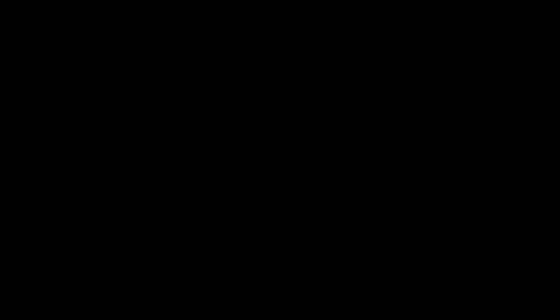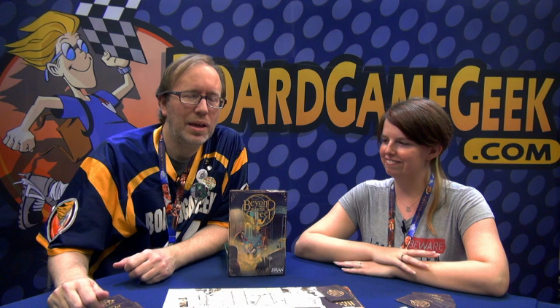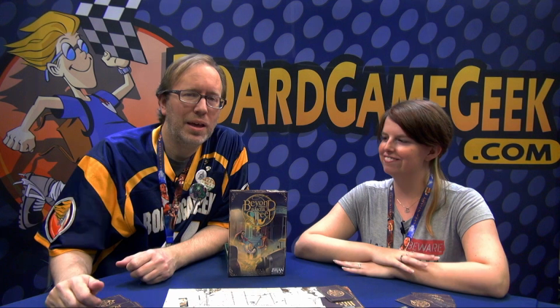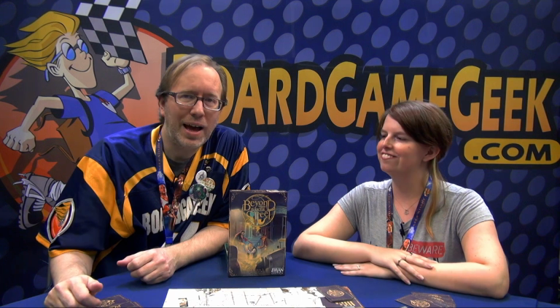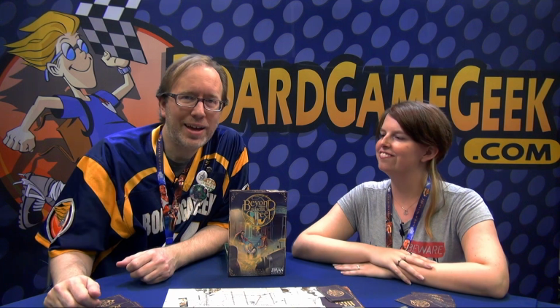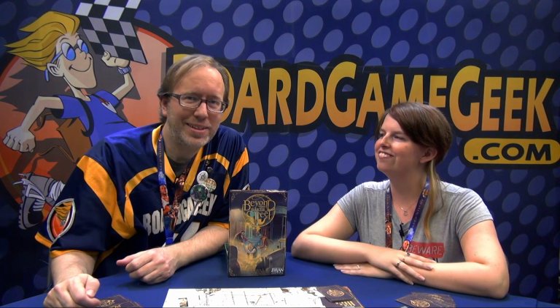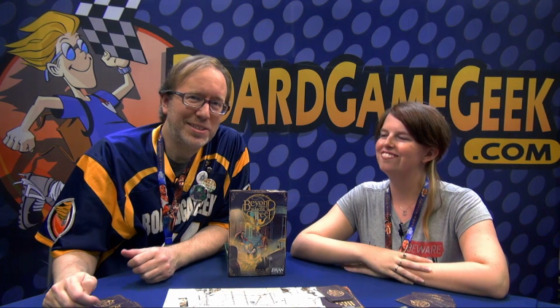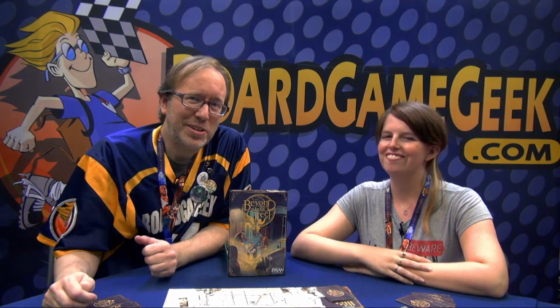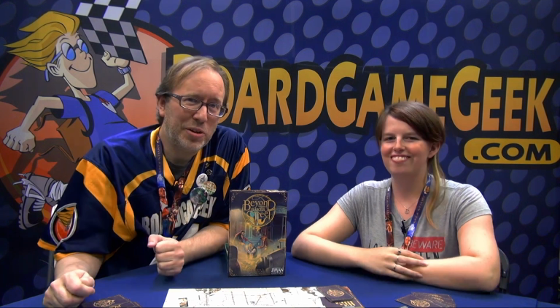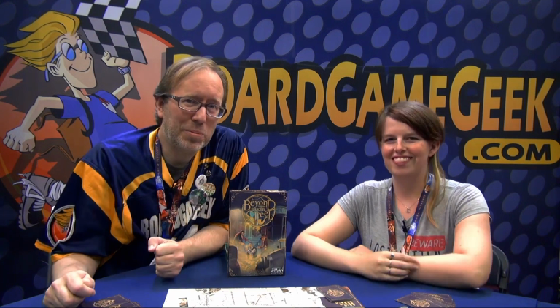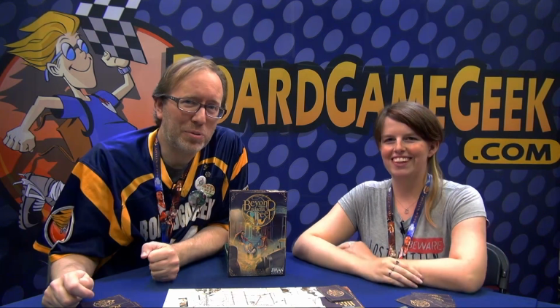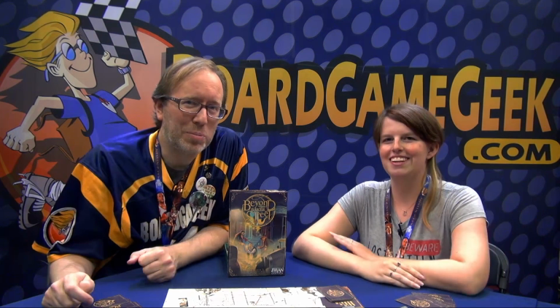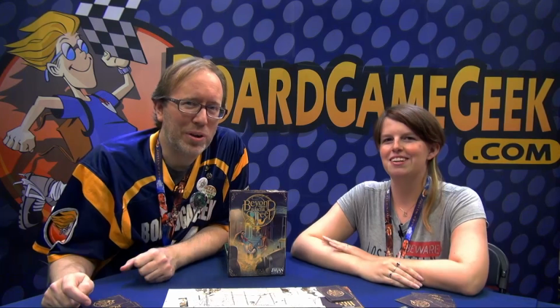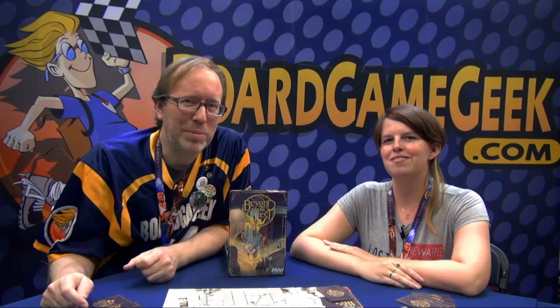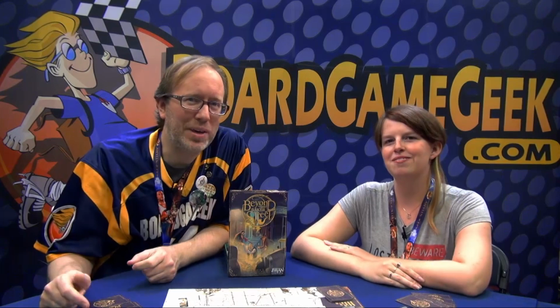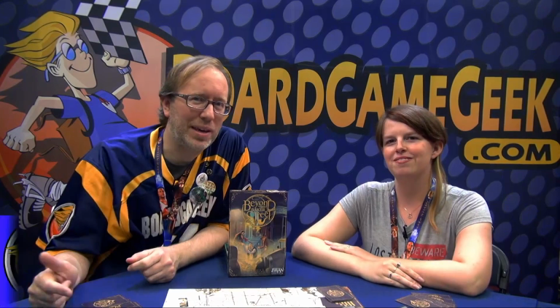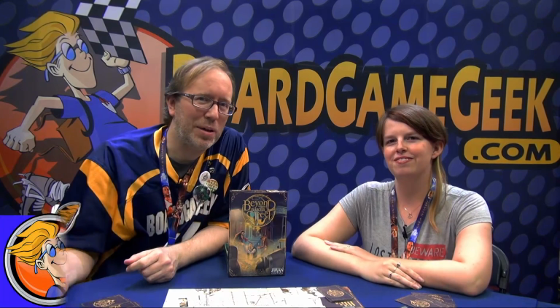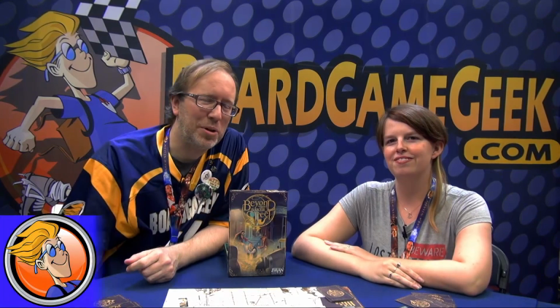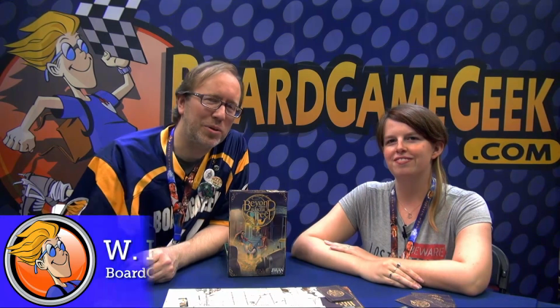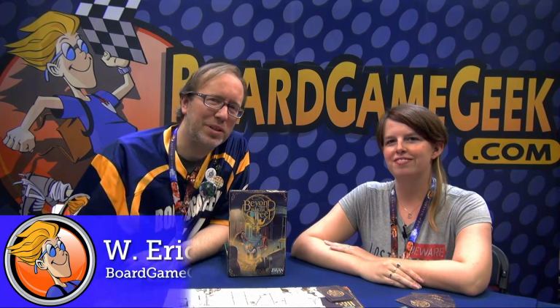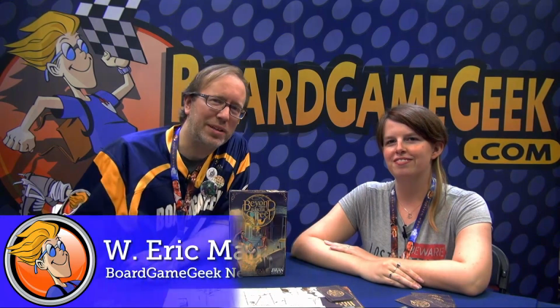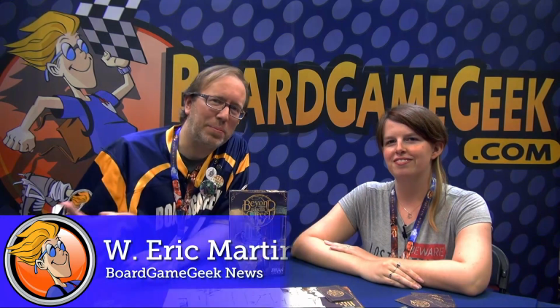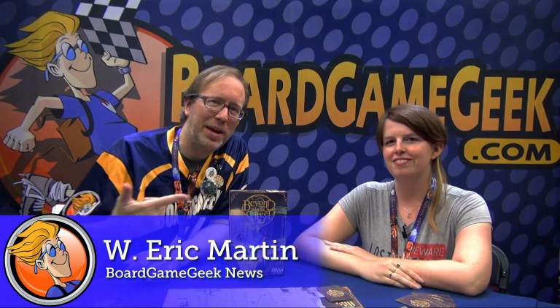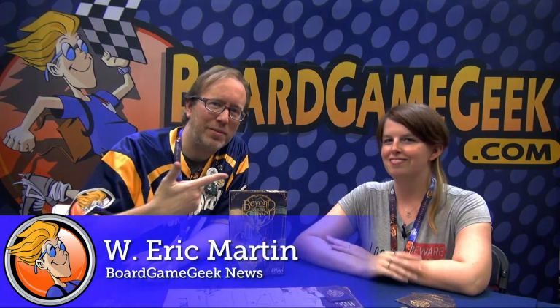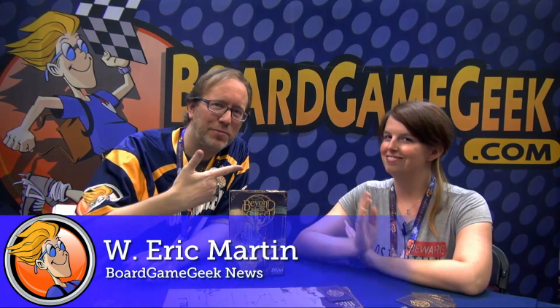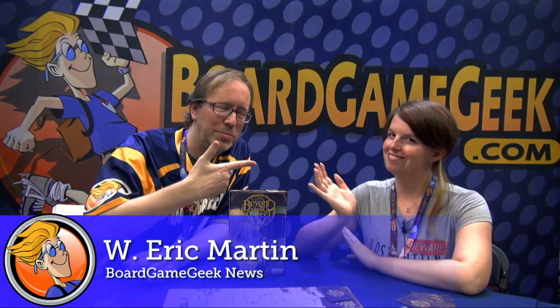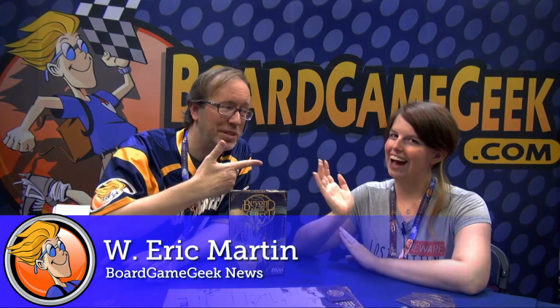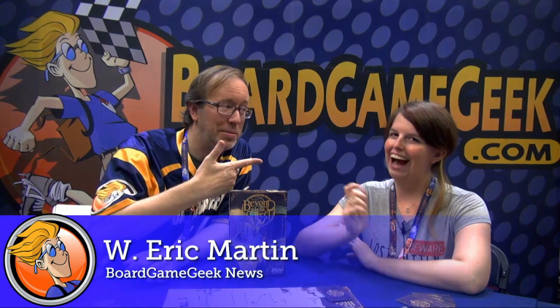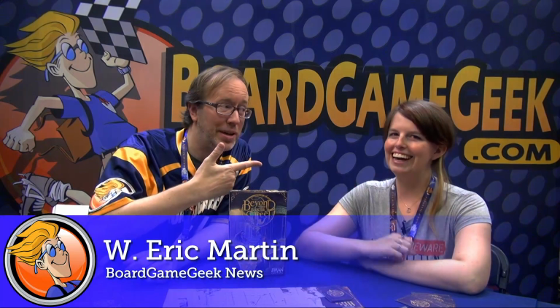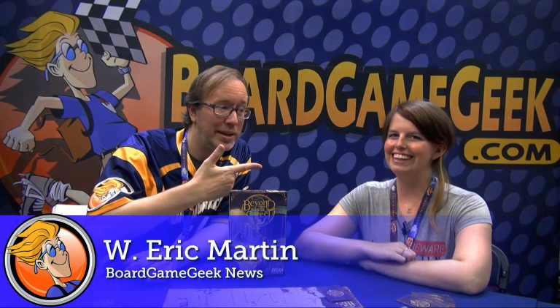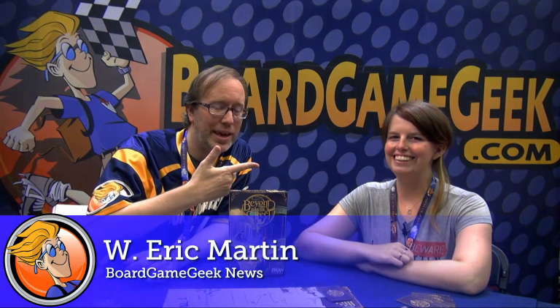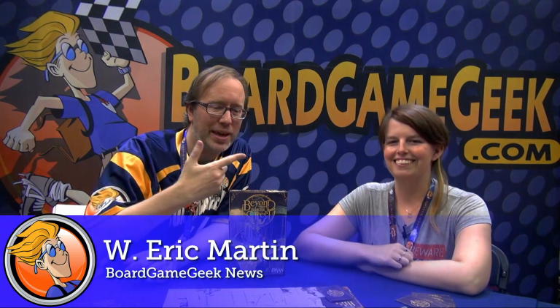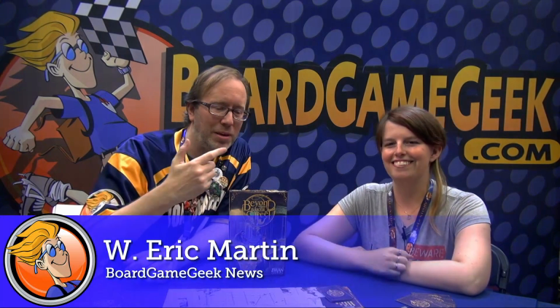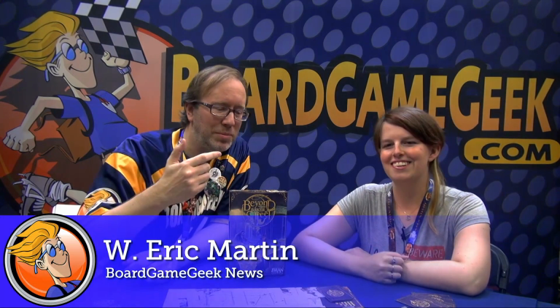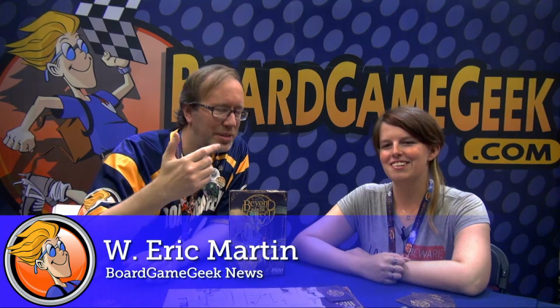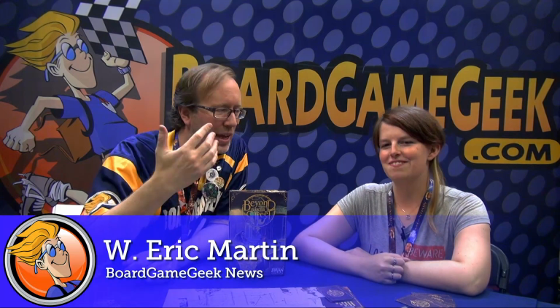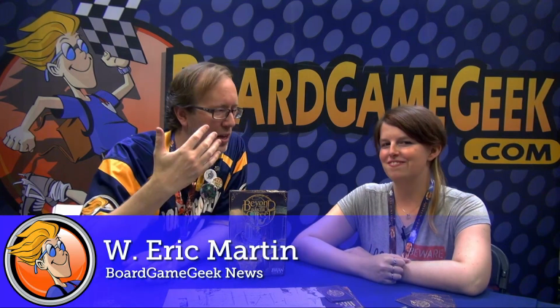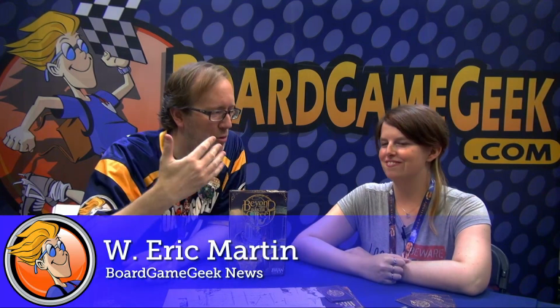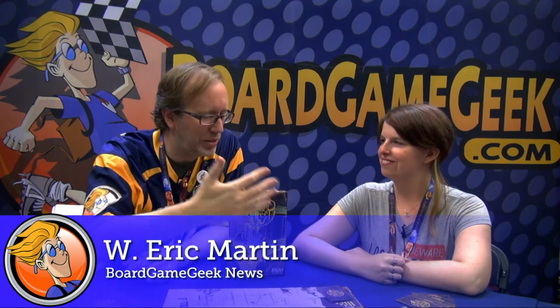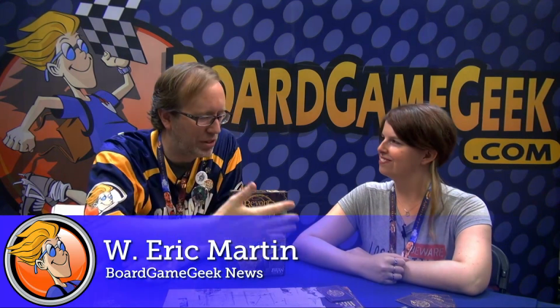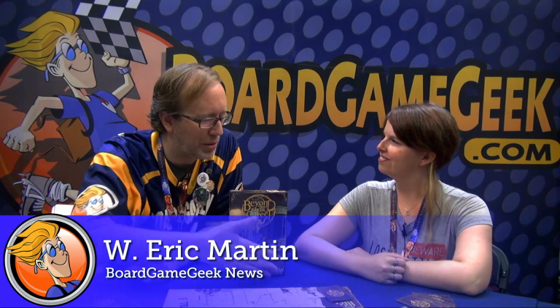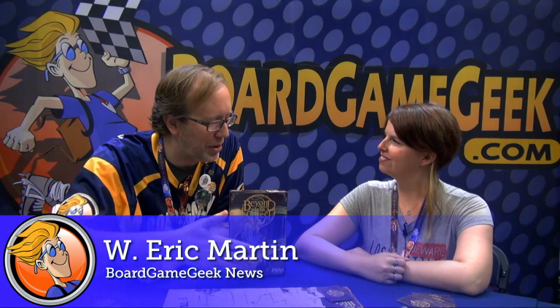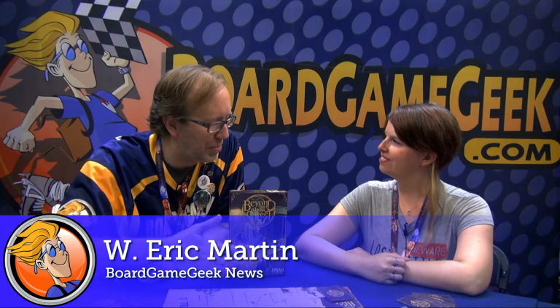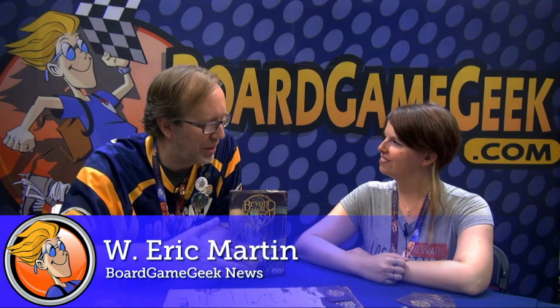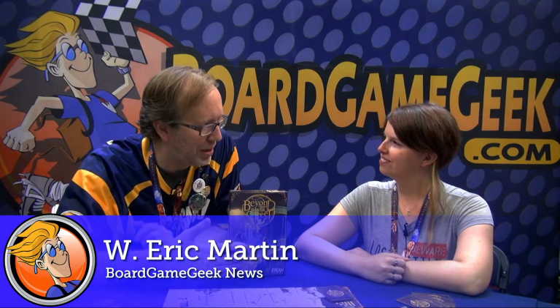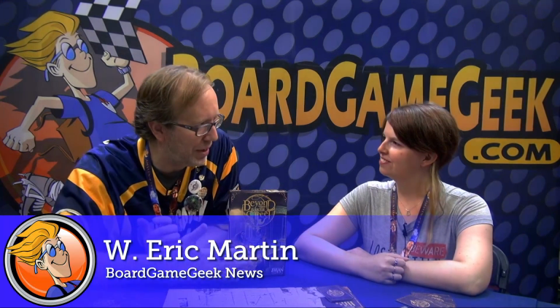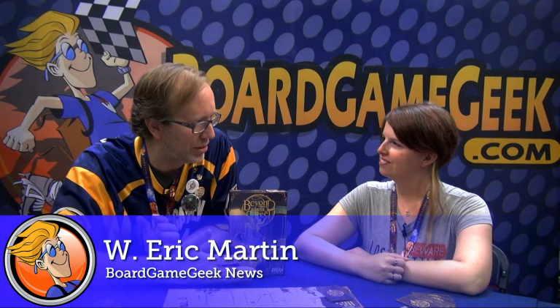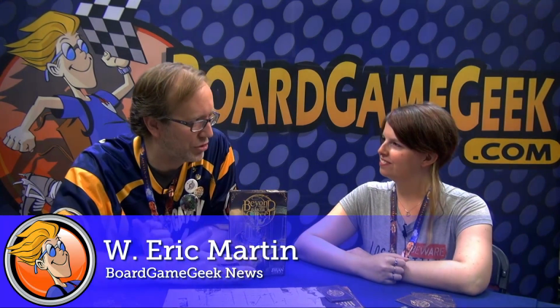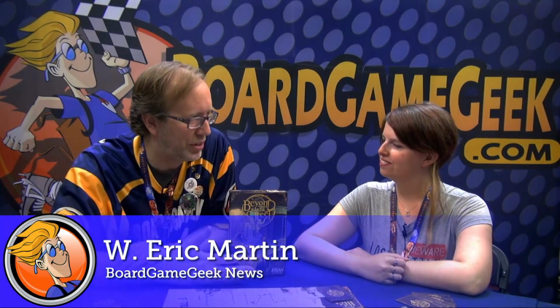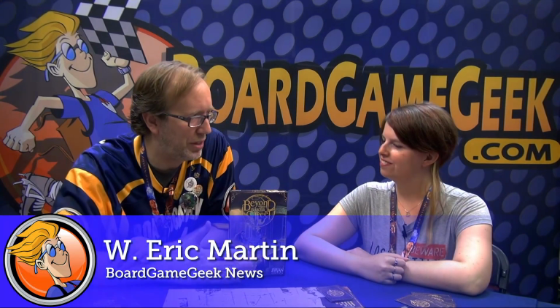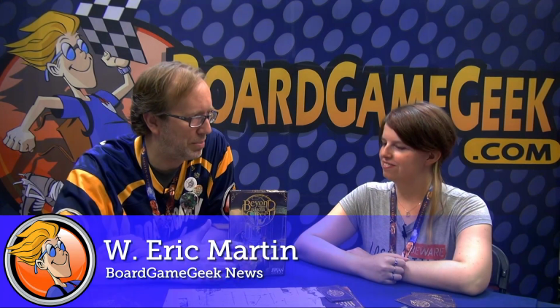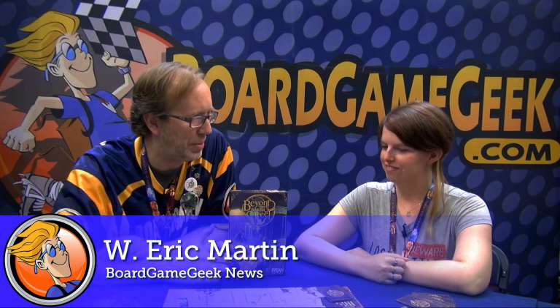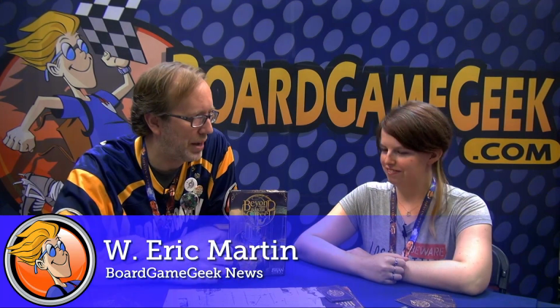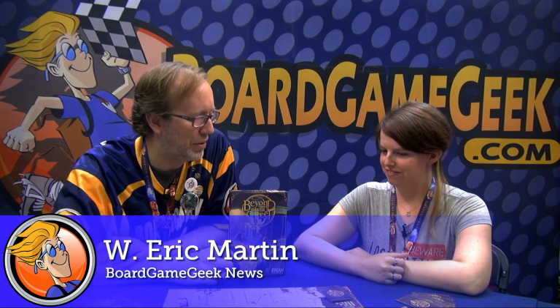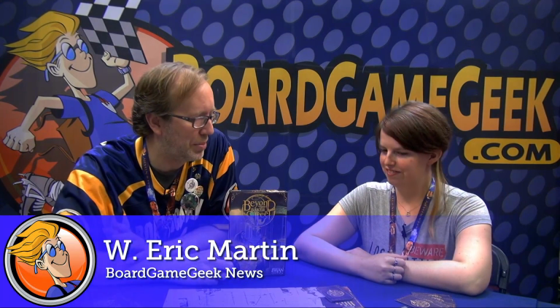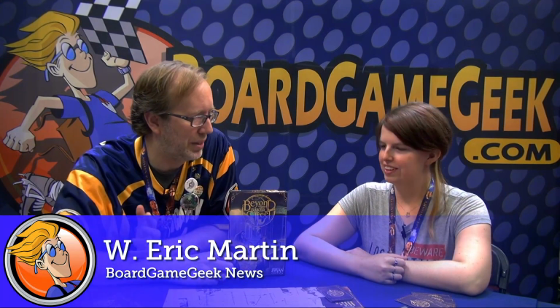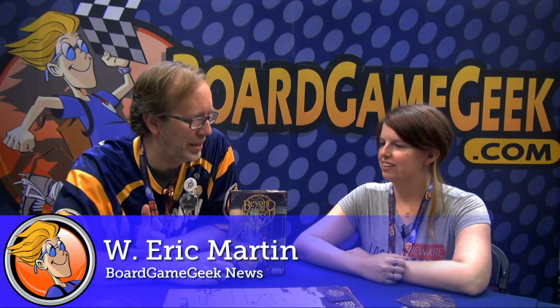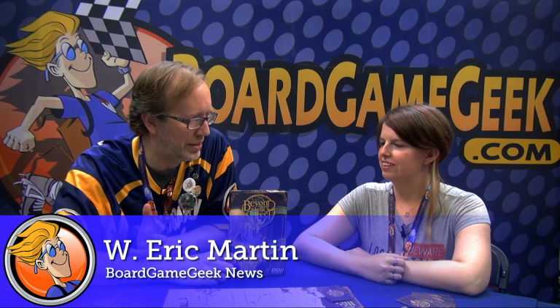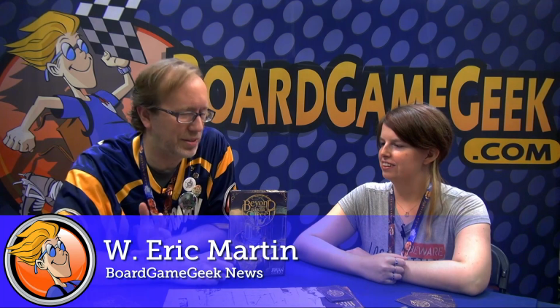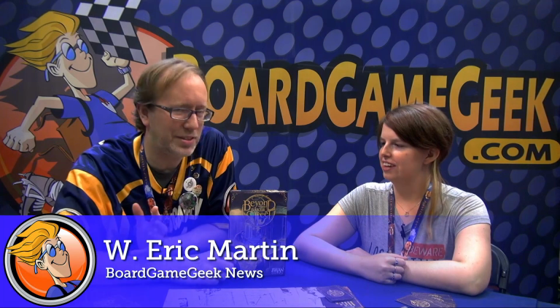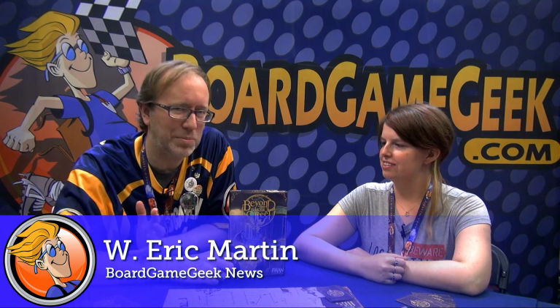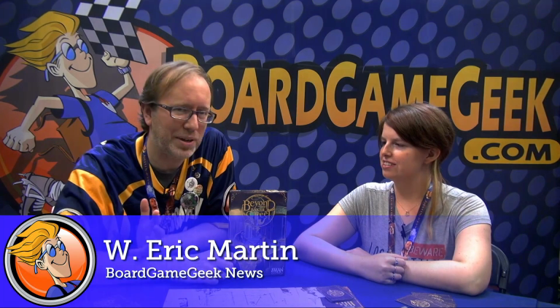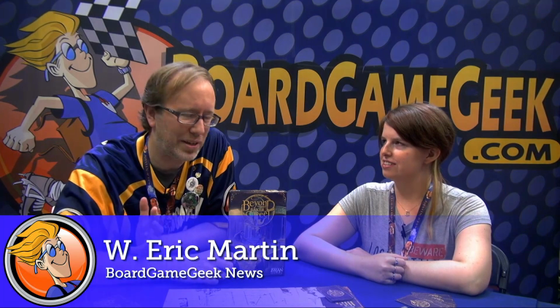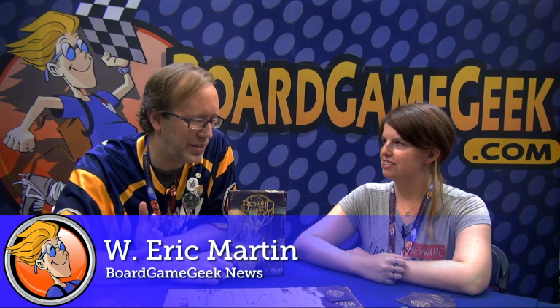Hi, this is Eric Martin with Pork & Geek. I'm here with Colinda Patton from ZN Games. We'll be talking about Beyond Baker Street by Robin Lees and Steve McKenzie.